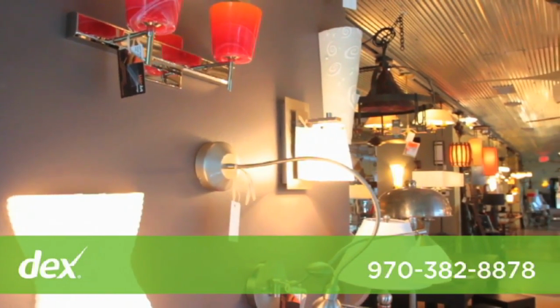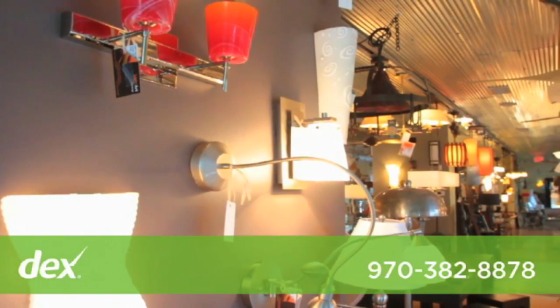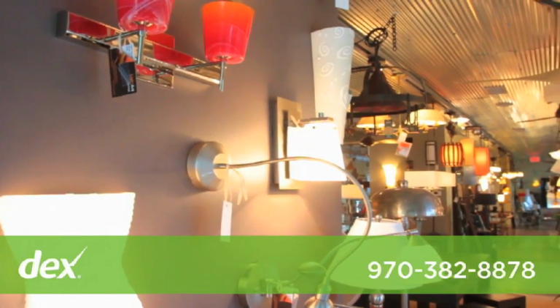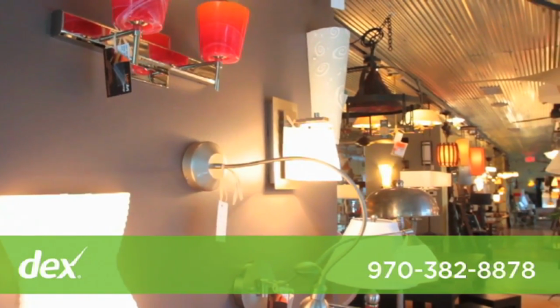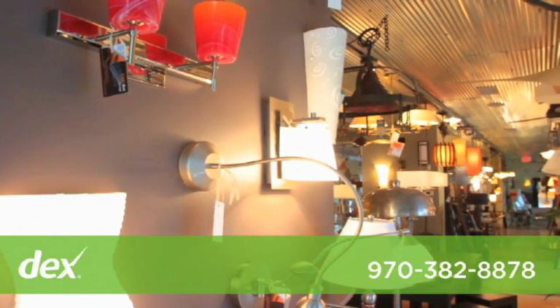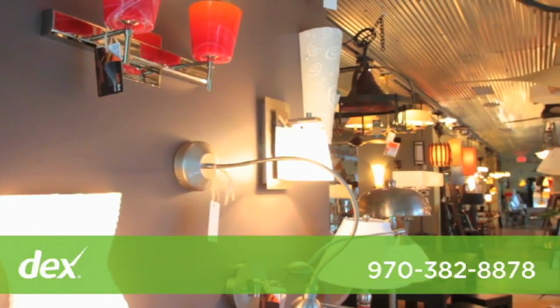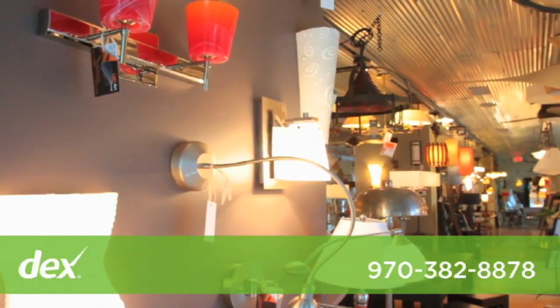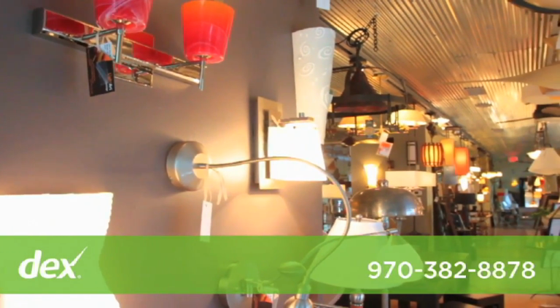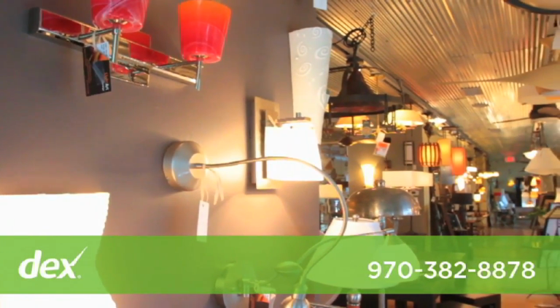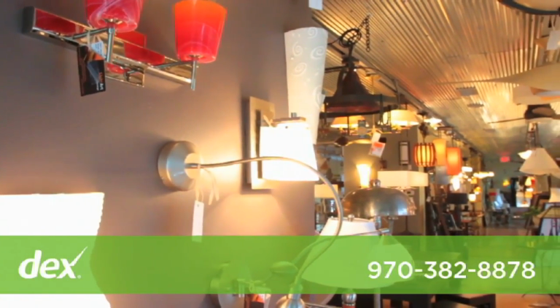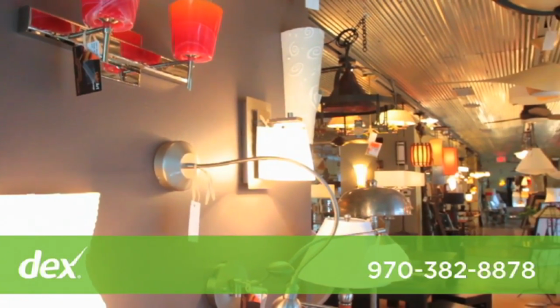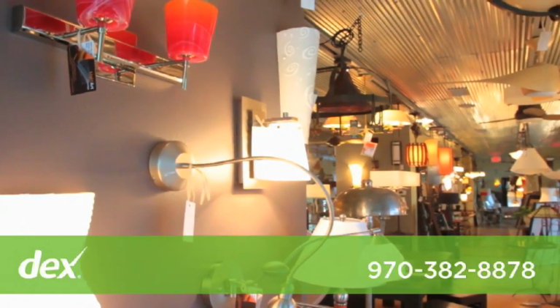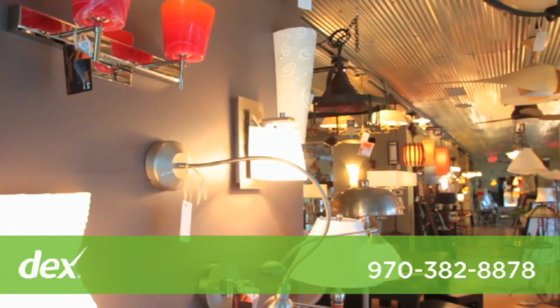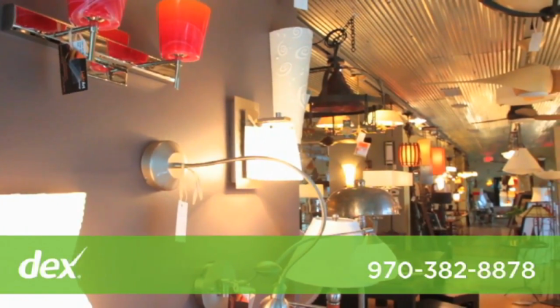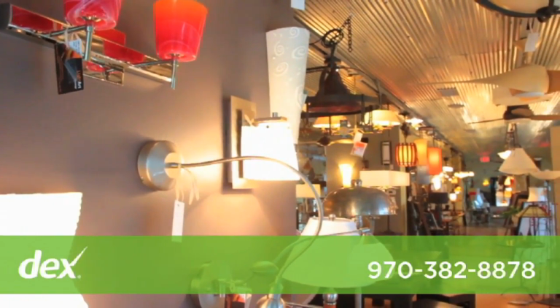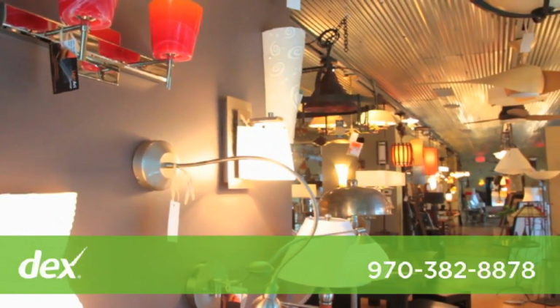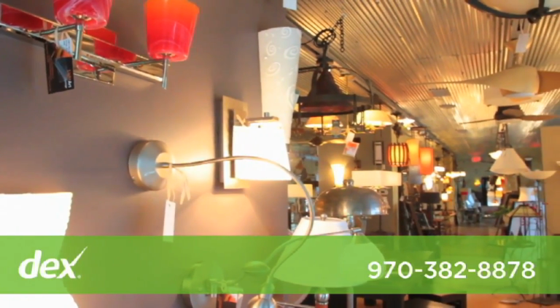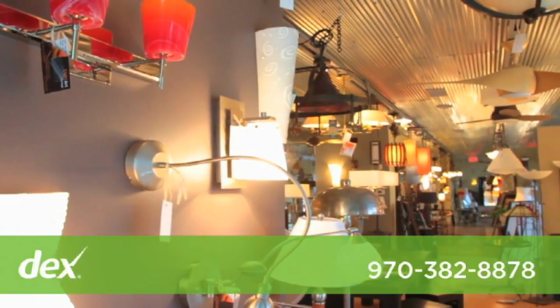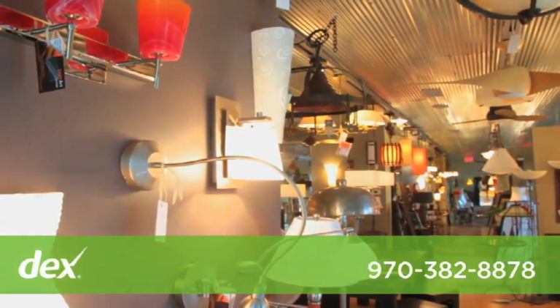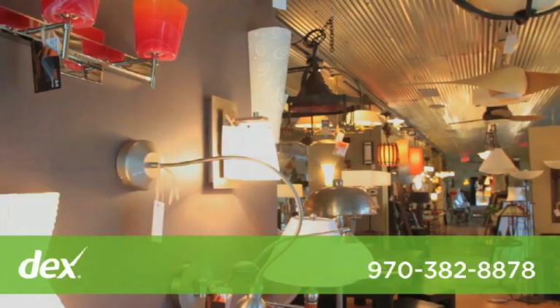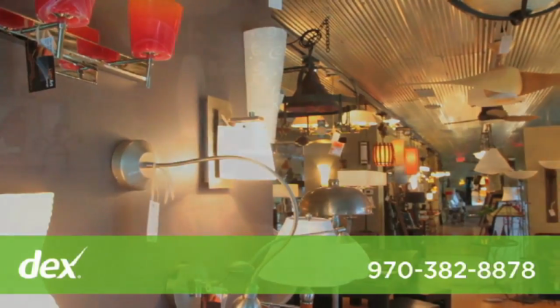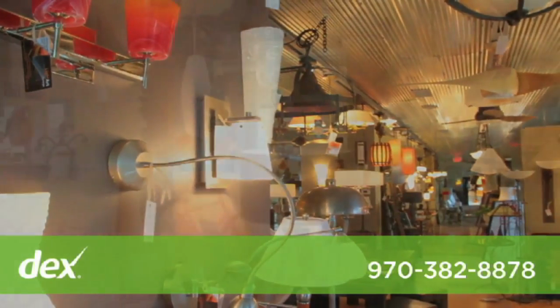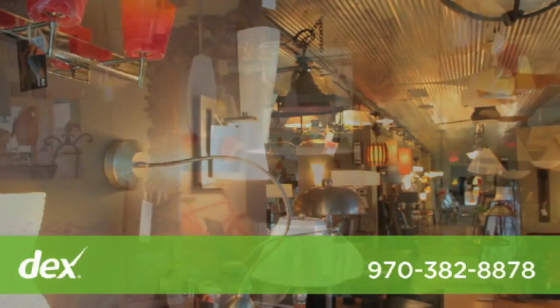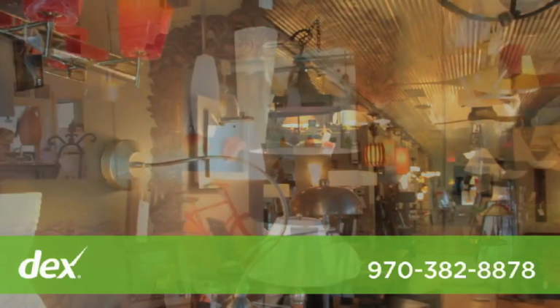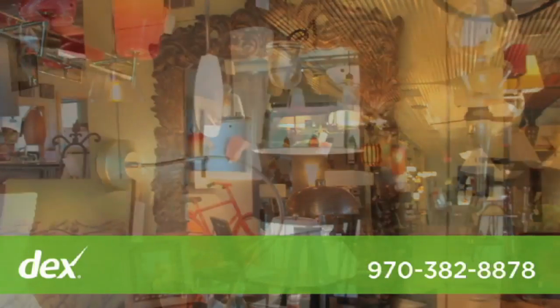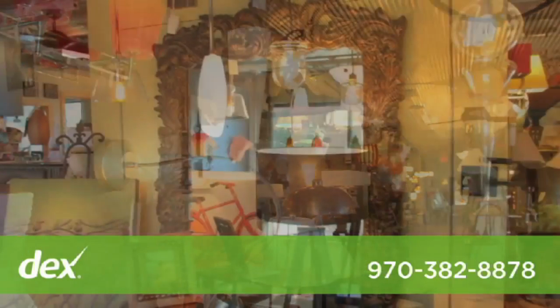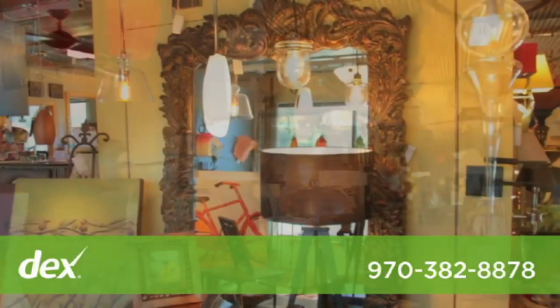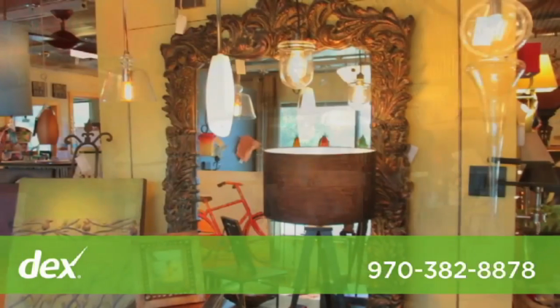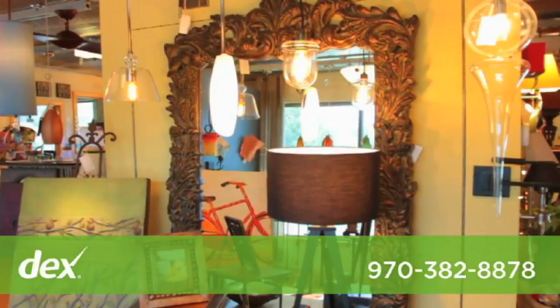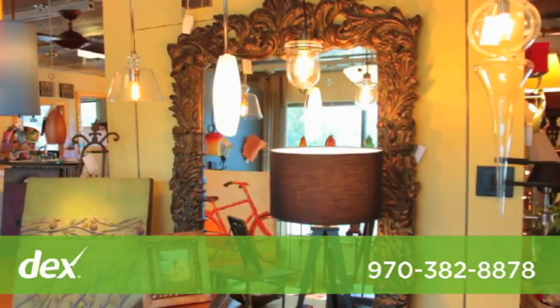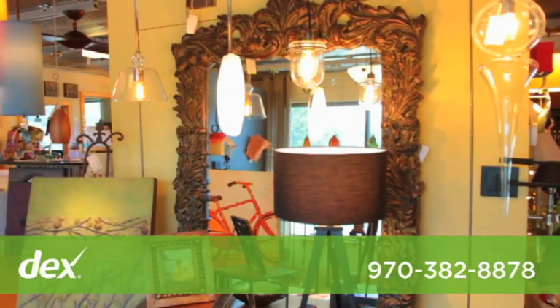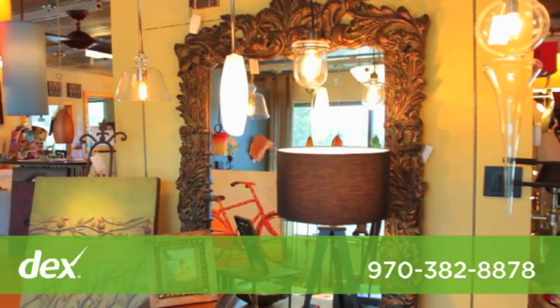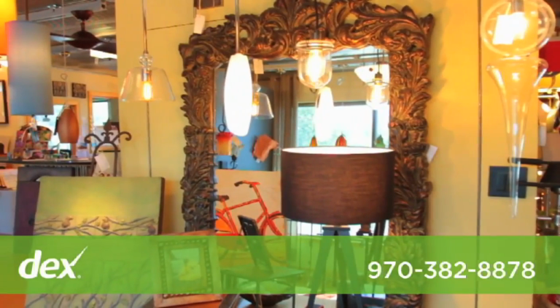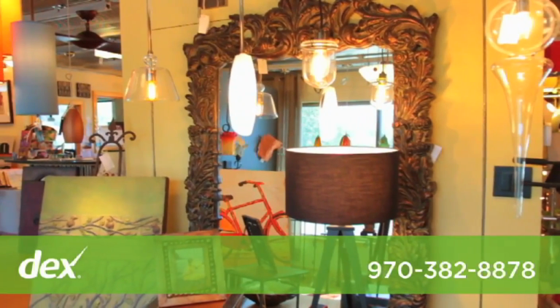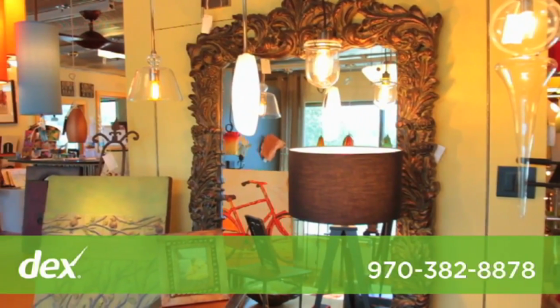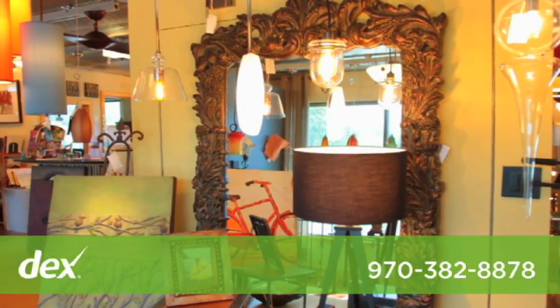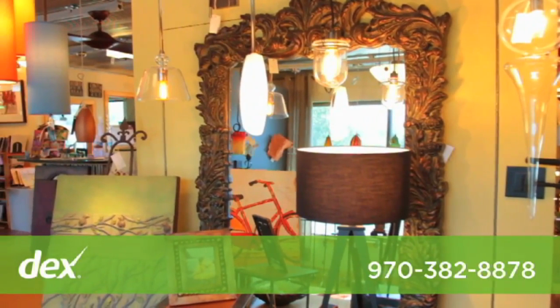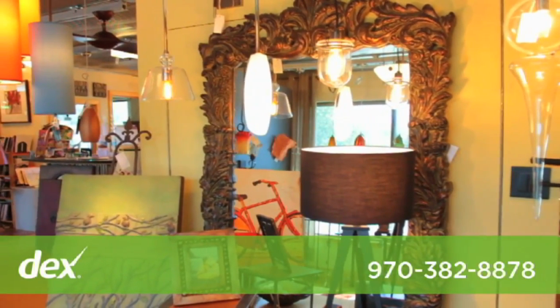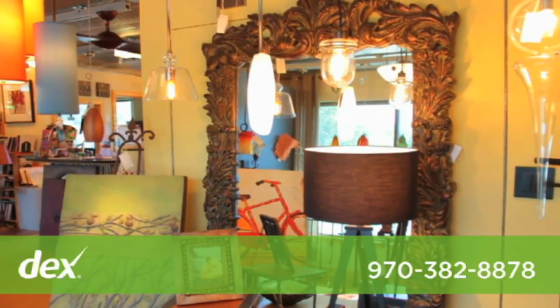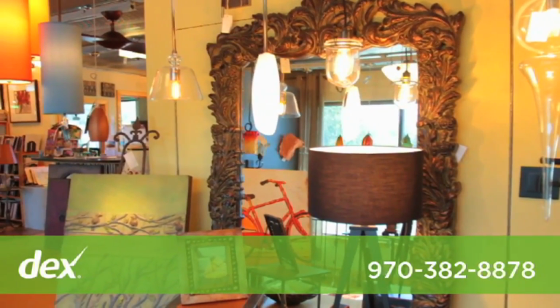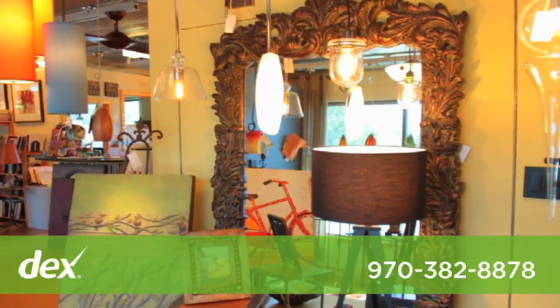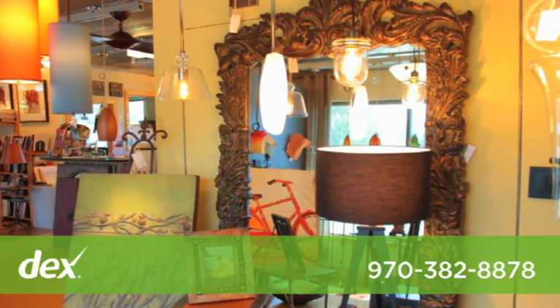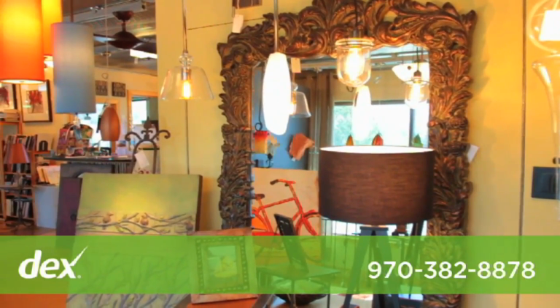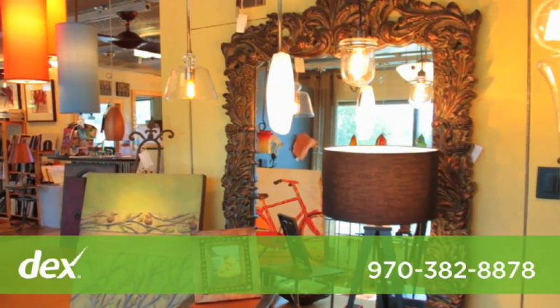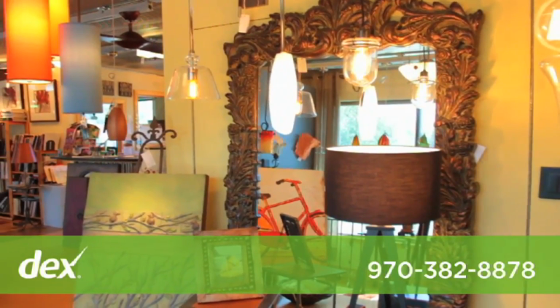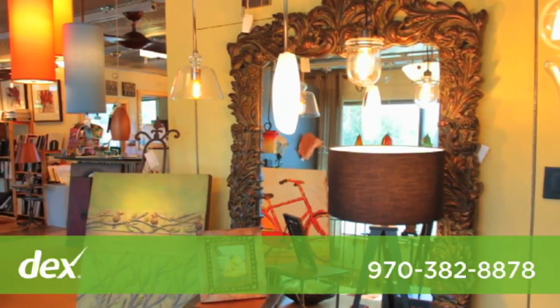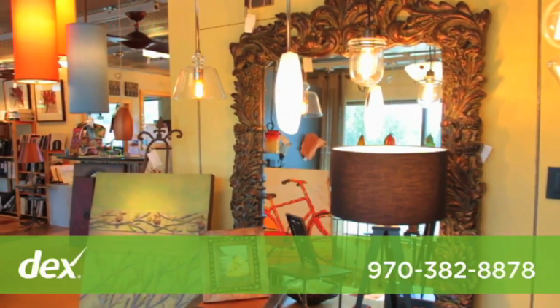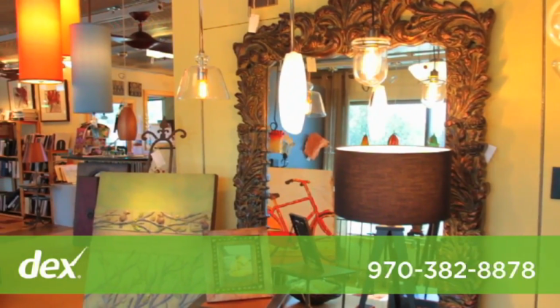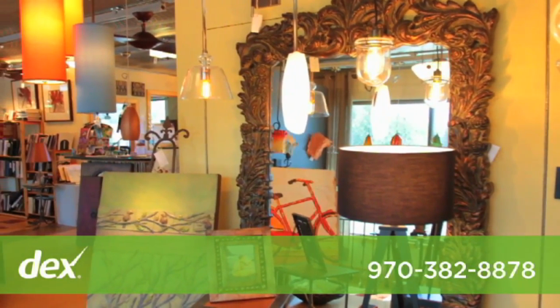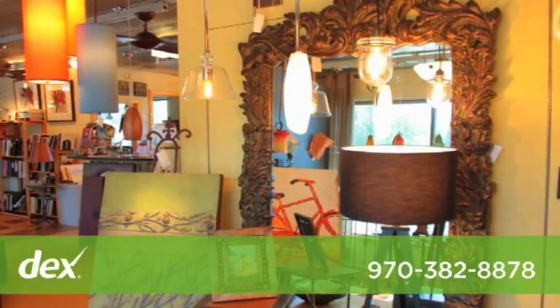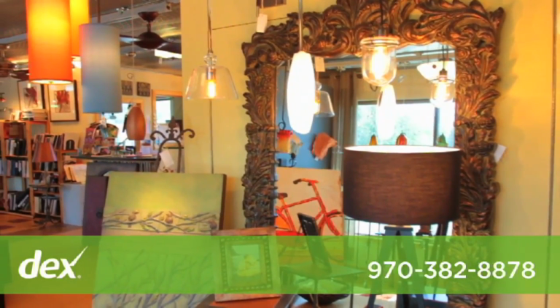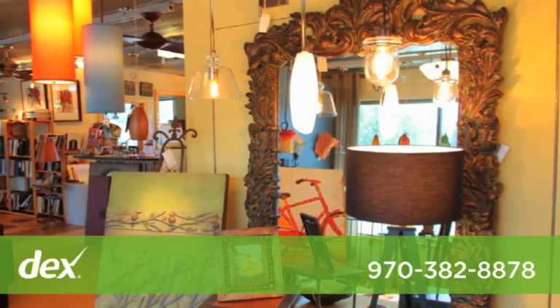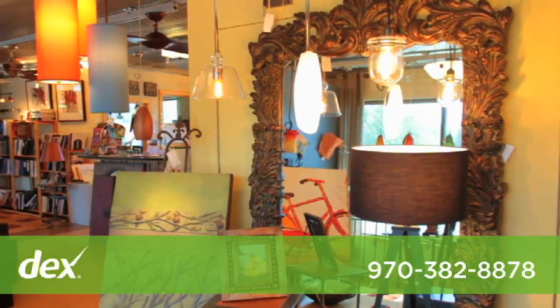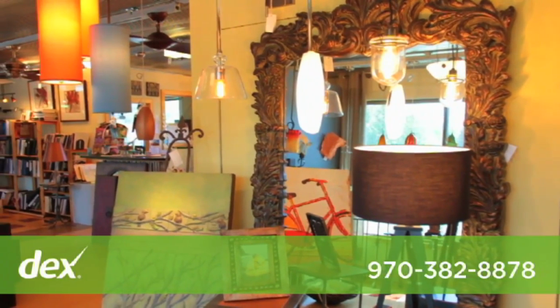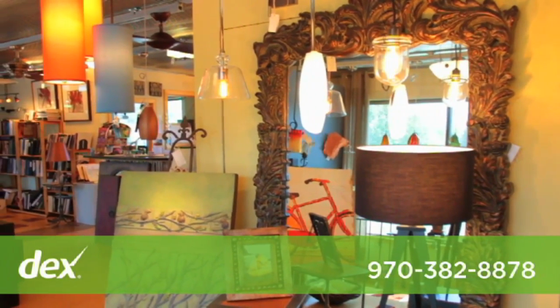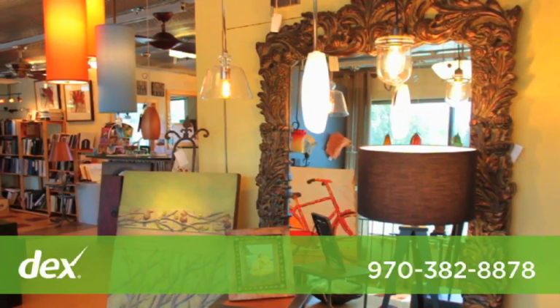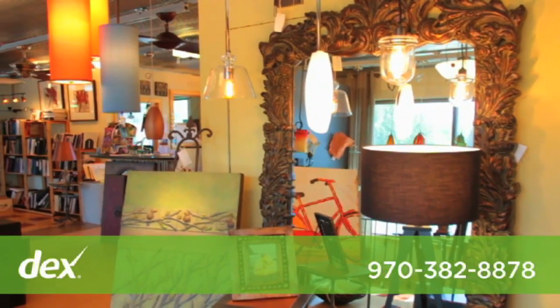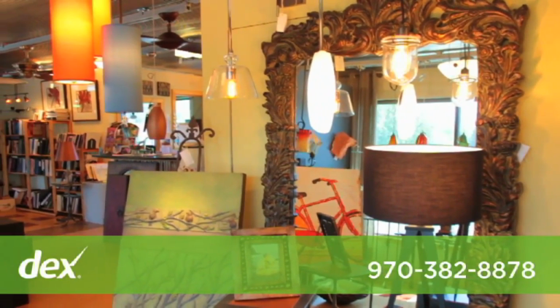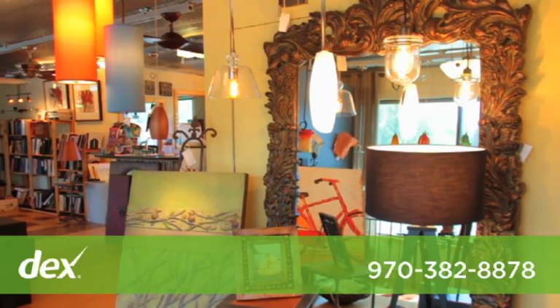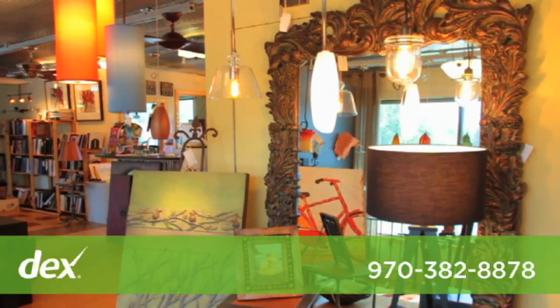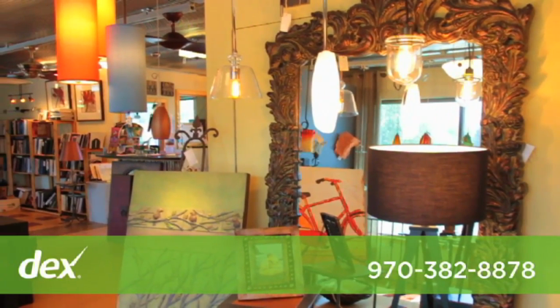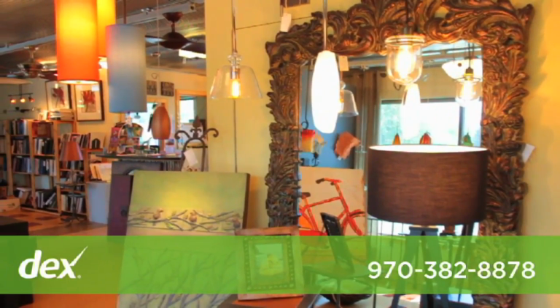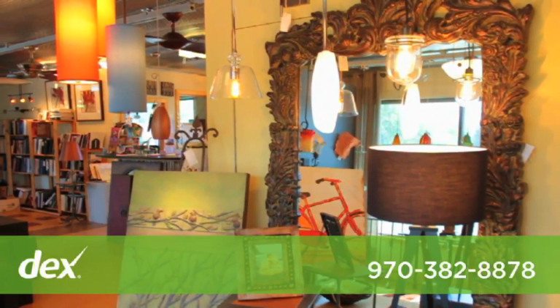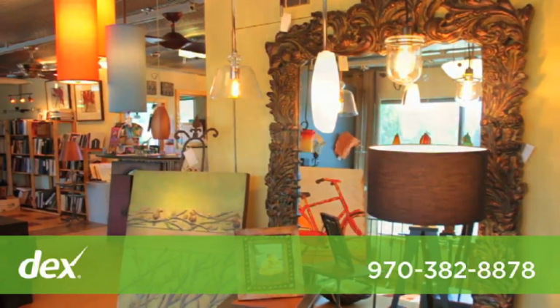In addition, we carry ceiling fans, table lamps, floor lamps, artwork, mirrors, and accent furniture.